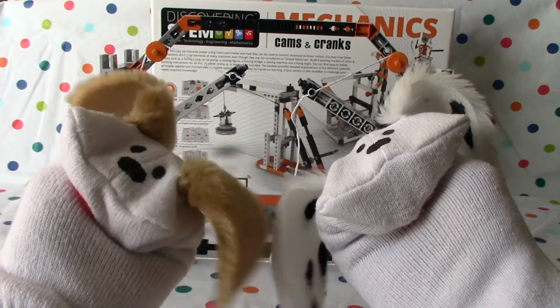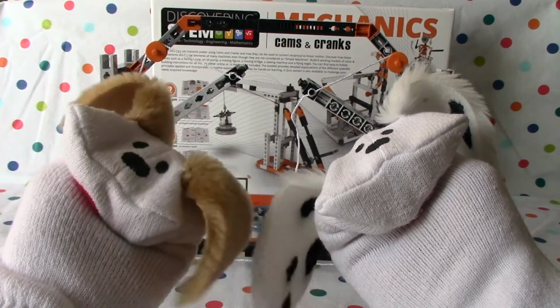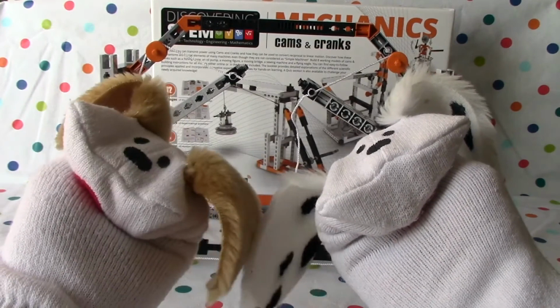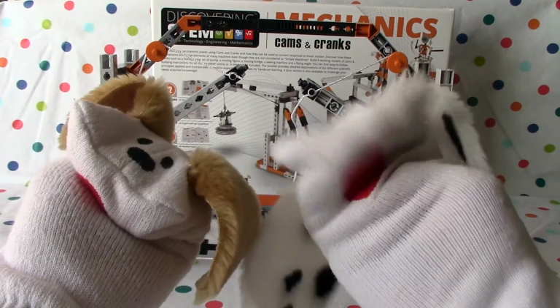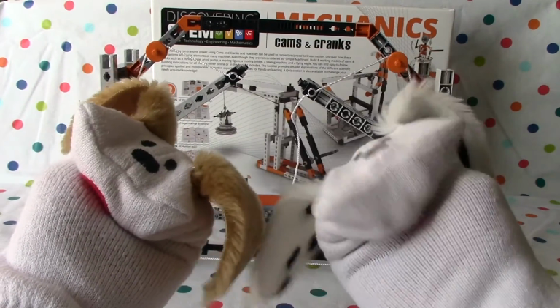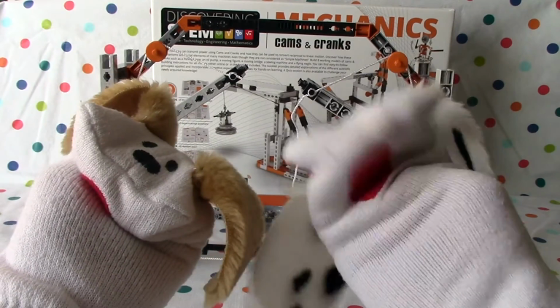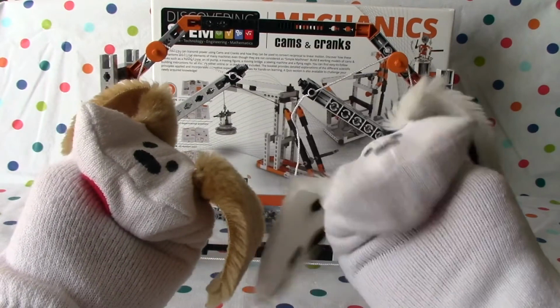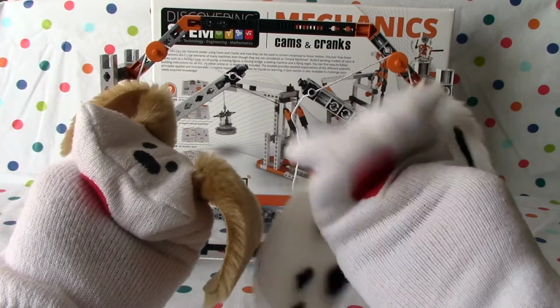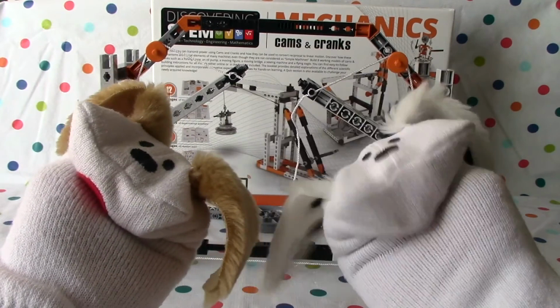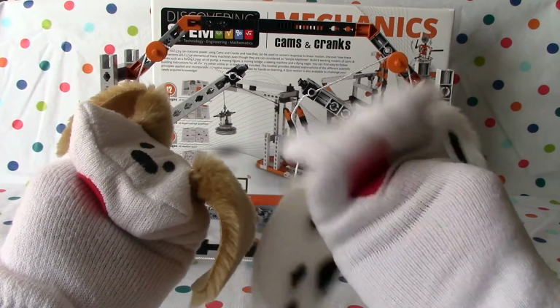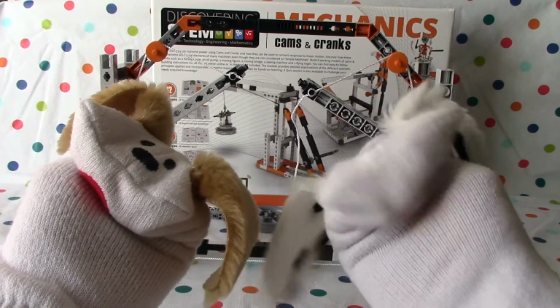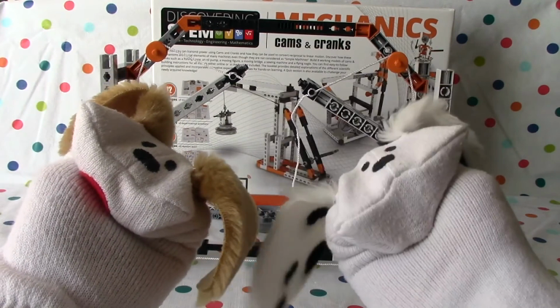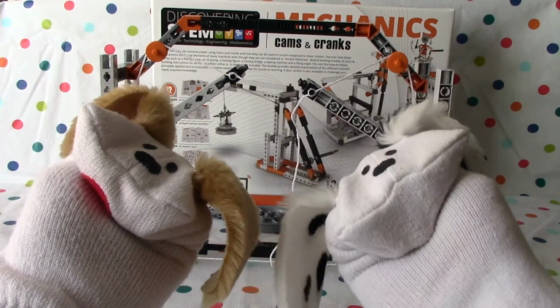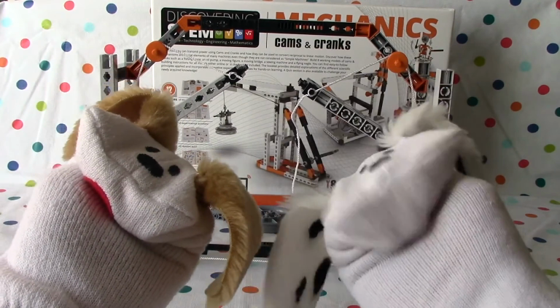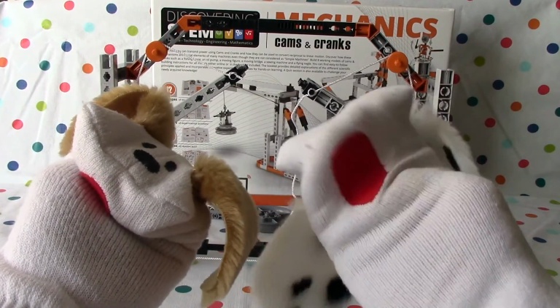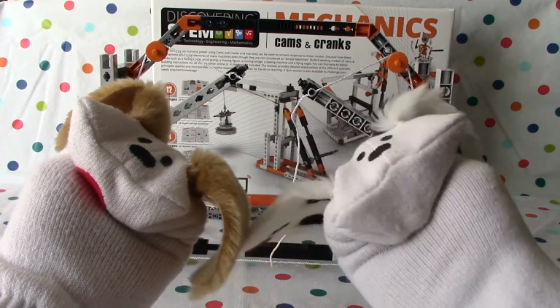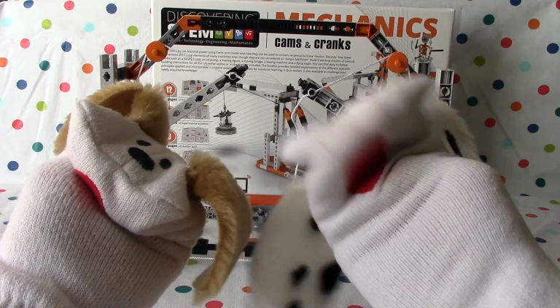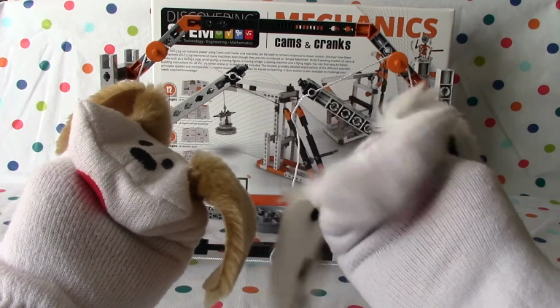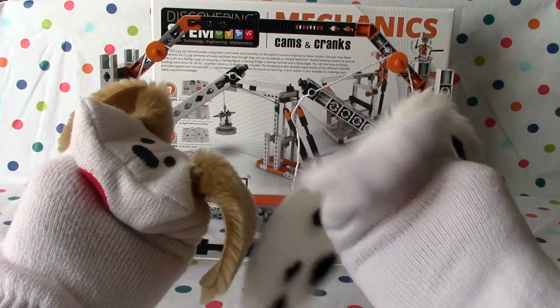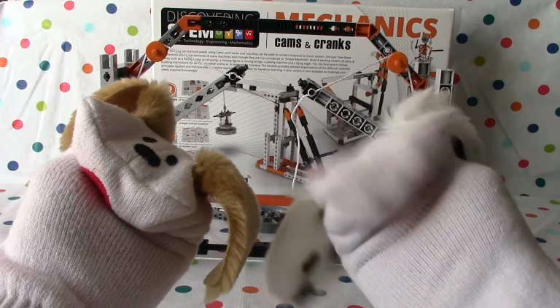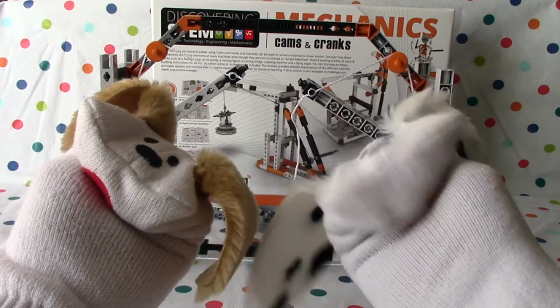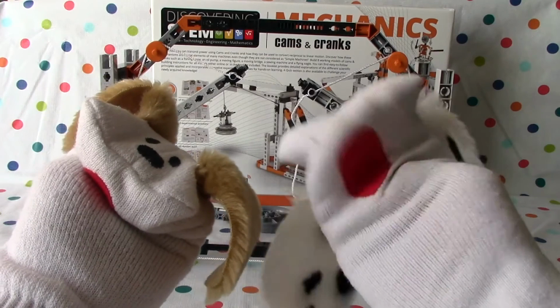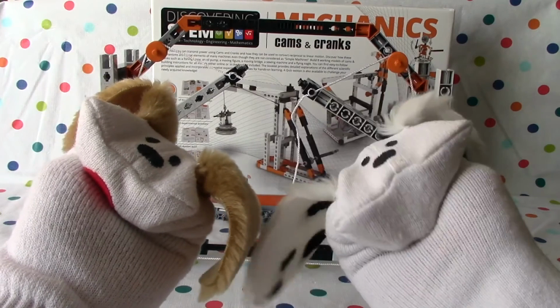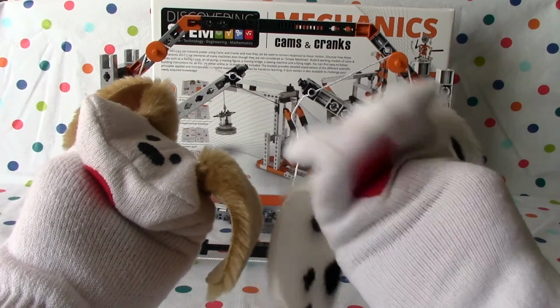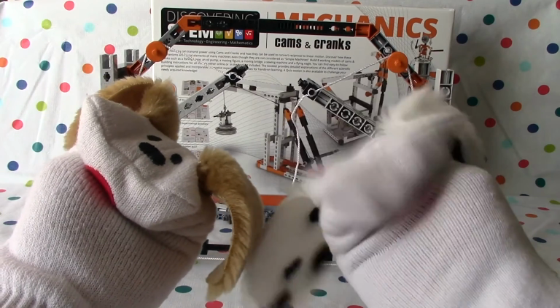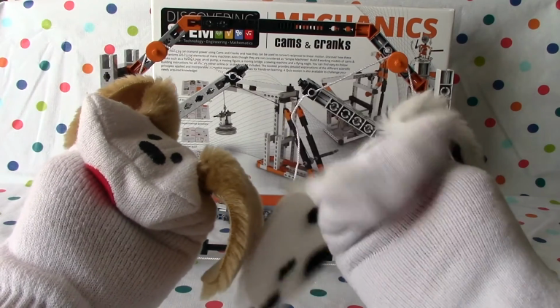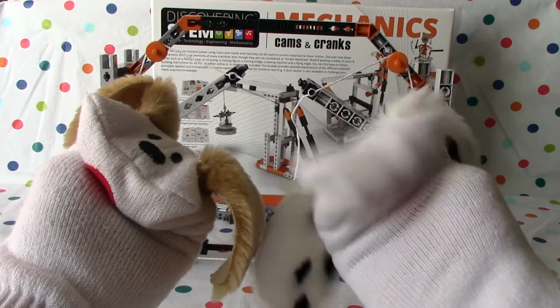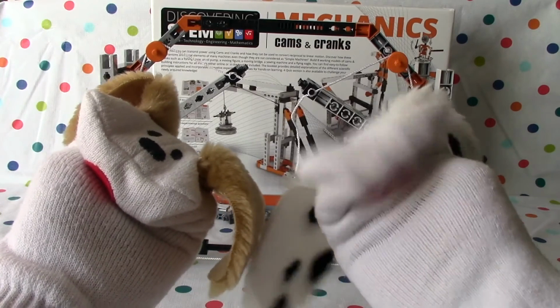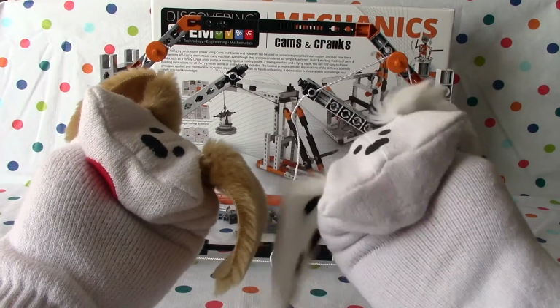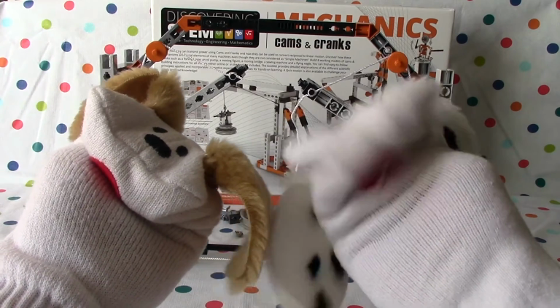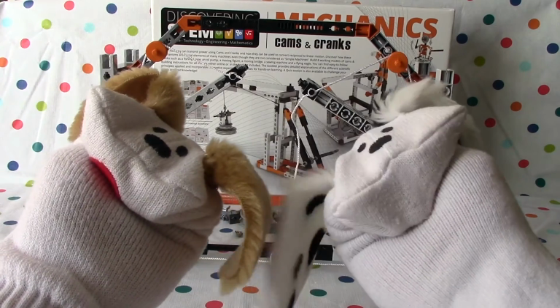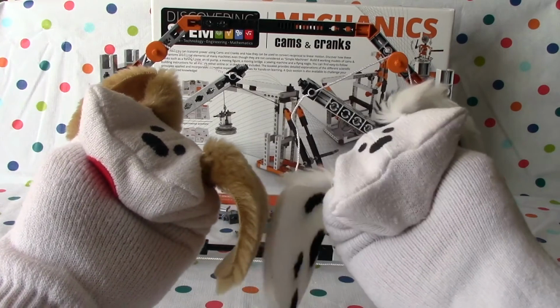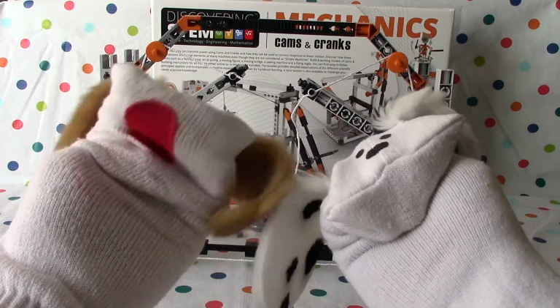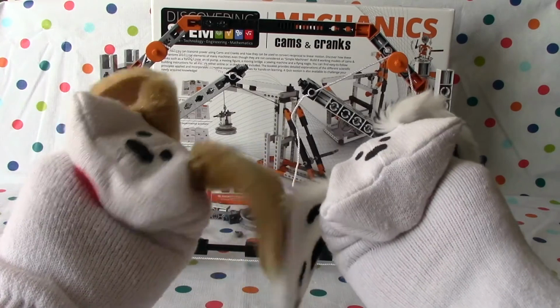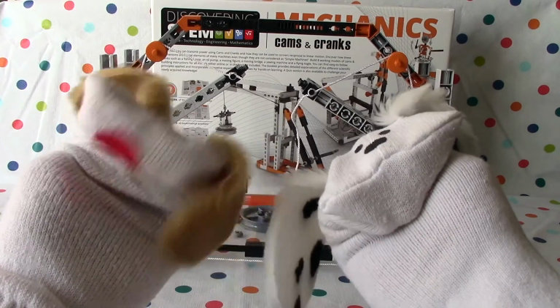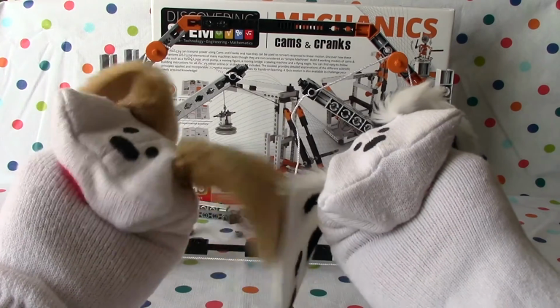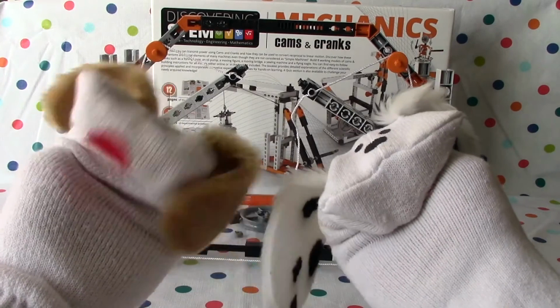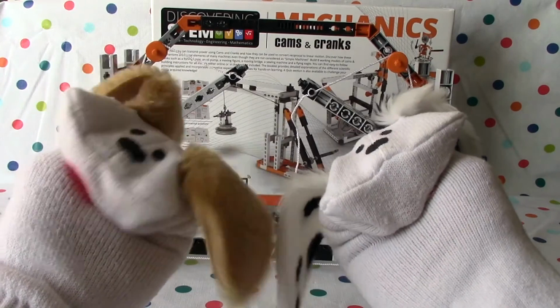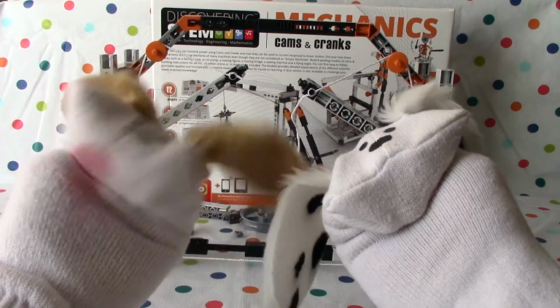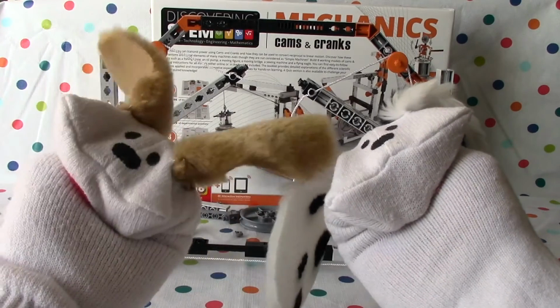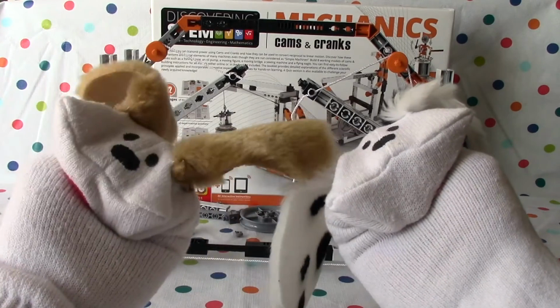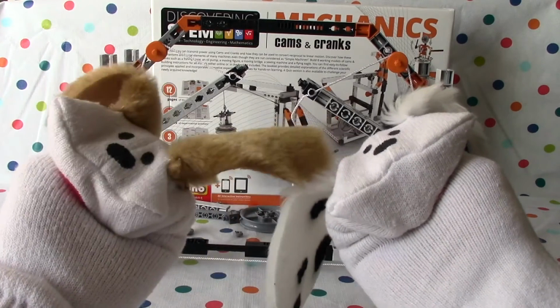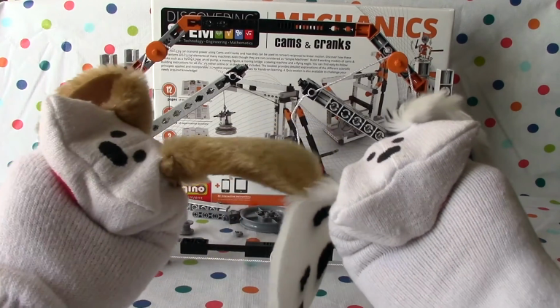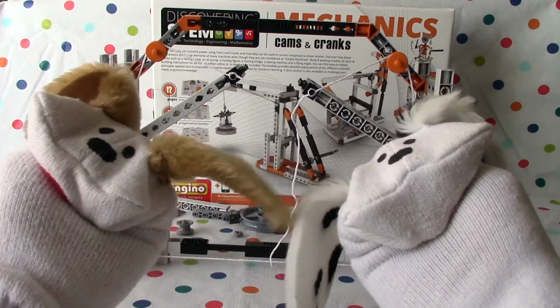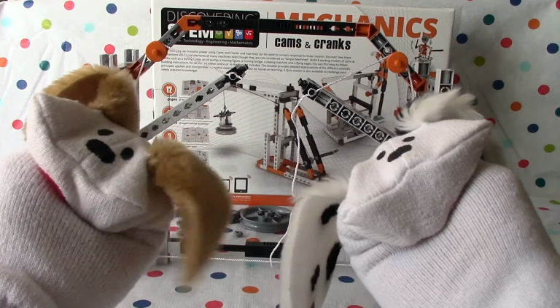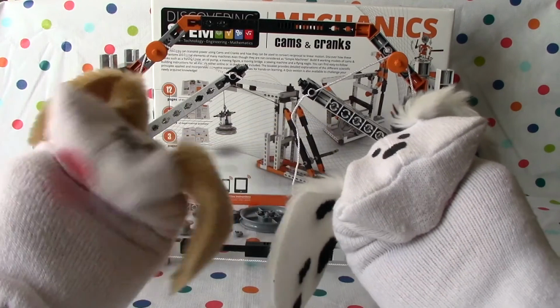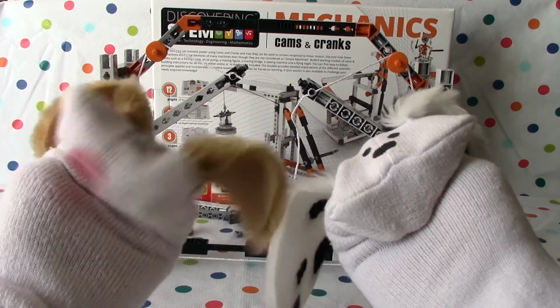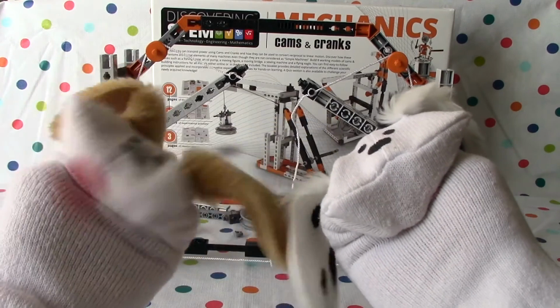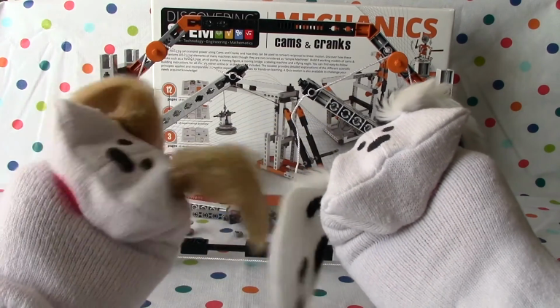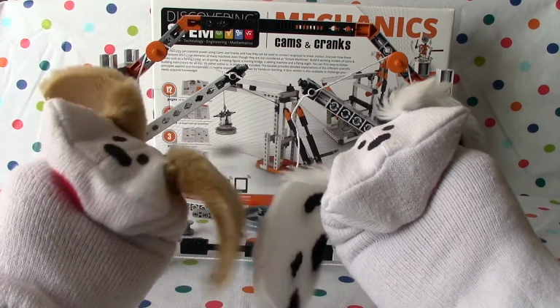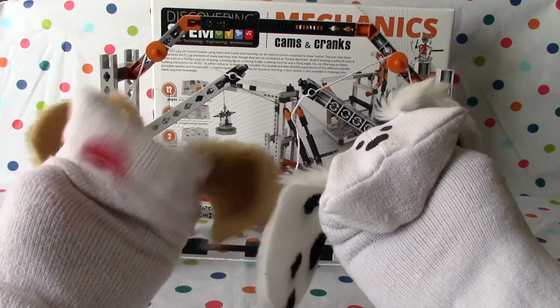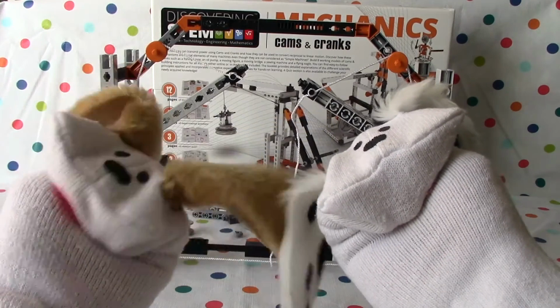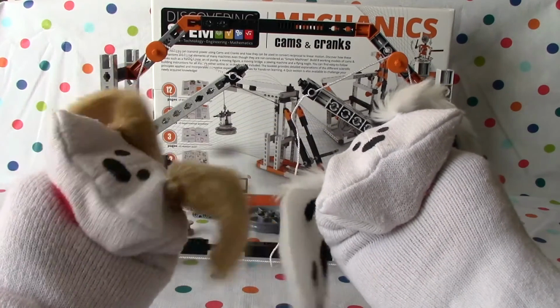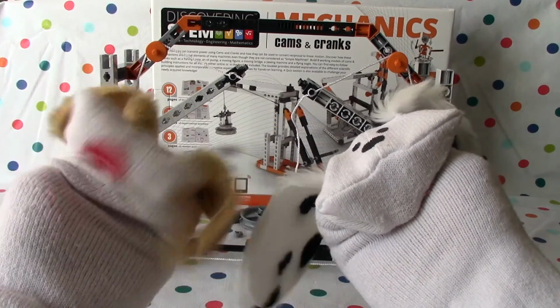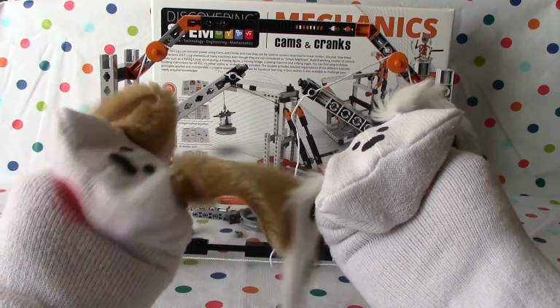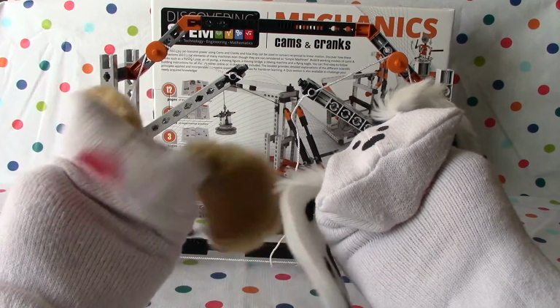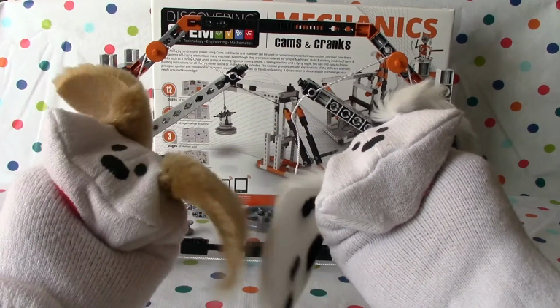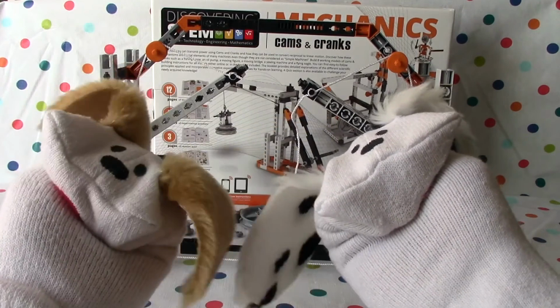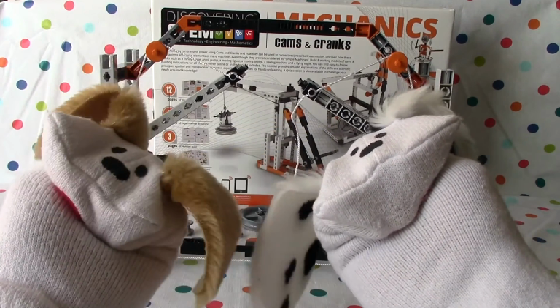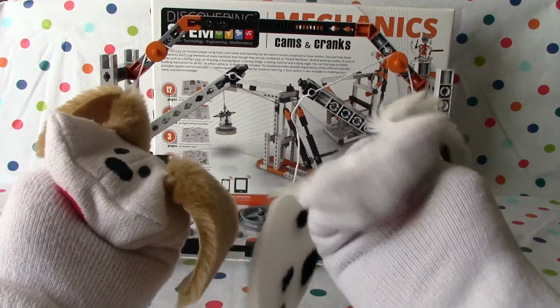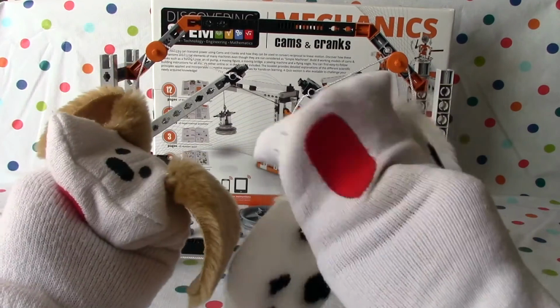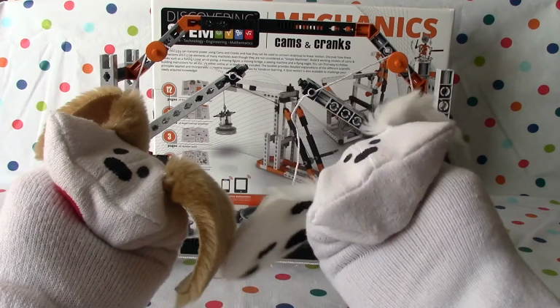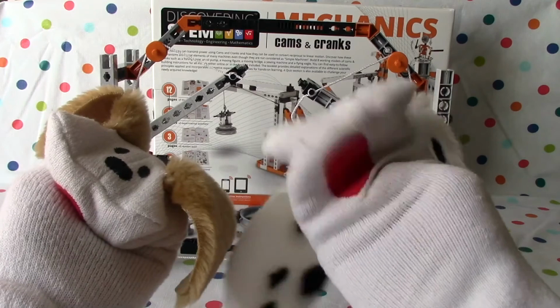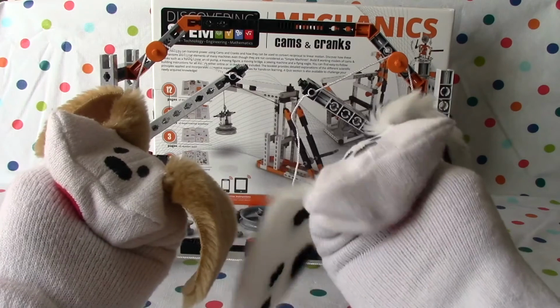We'll do another one — another model. I think we got another four to go. I think you could be right. Until then, bye bye for now. Bye bye.